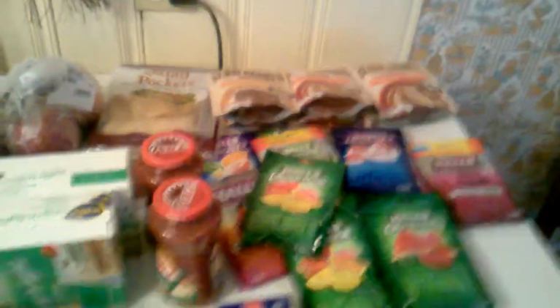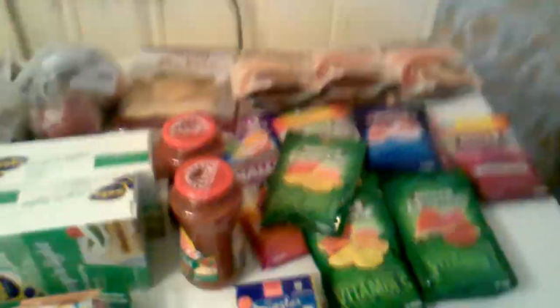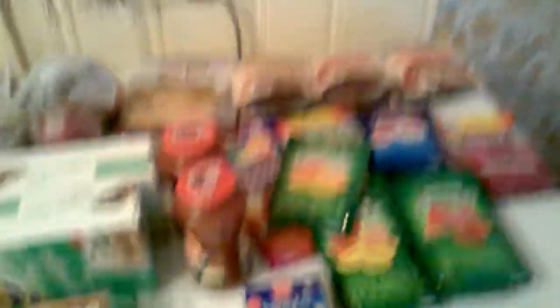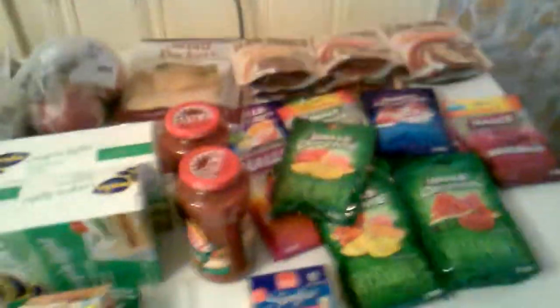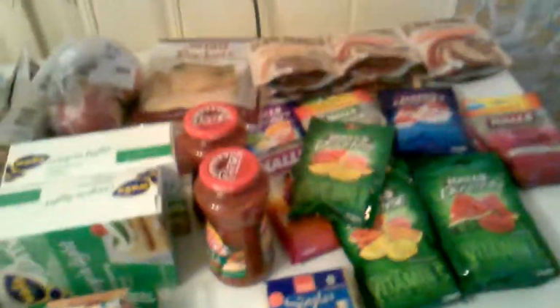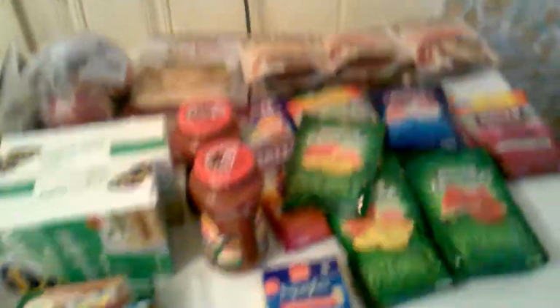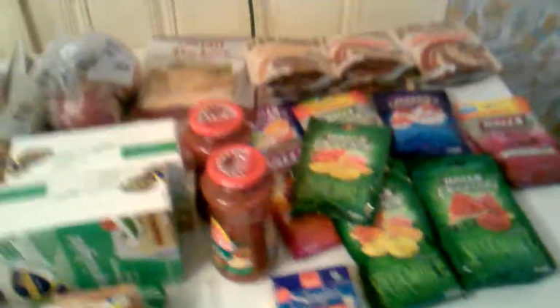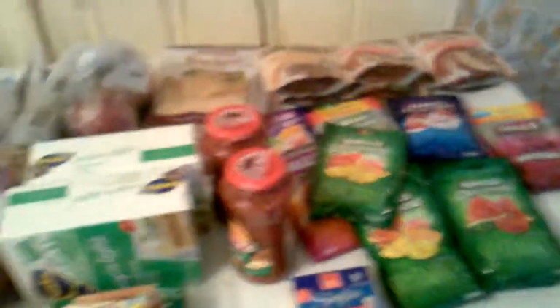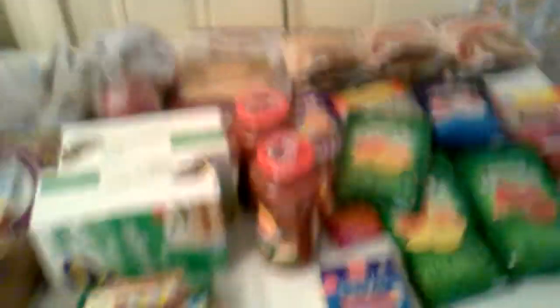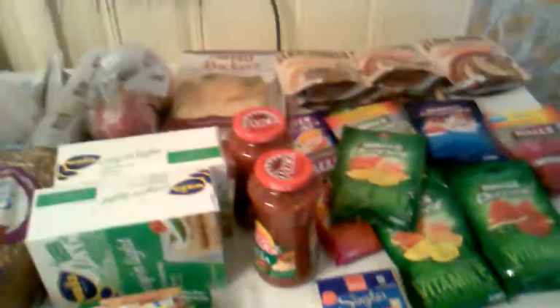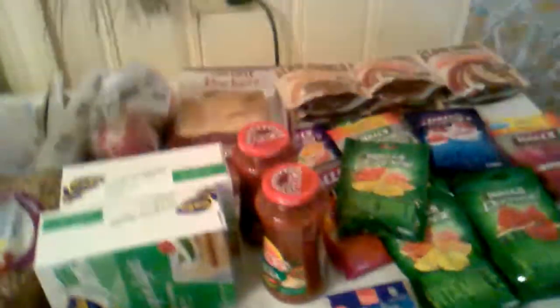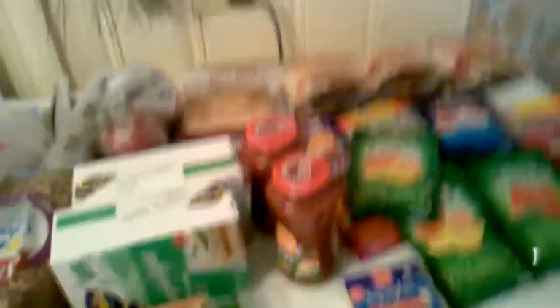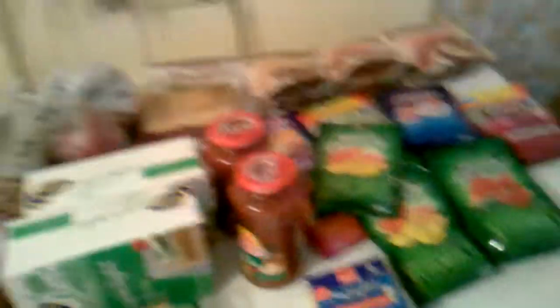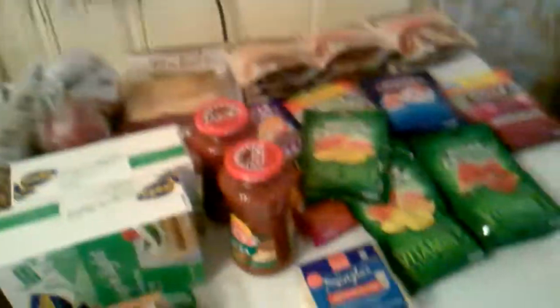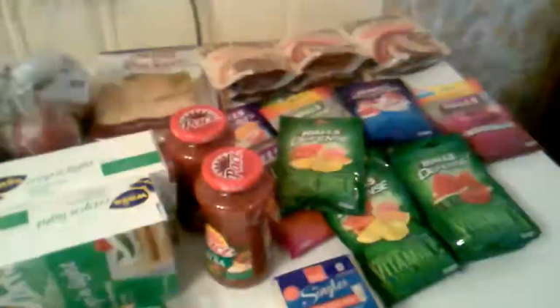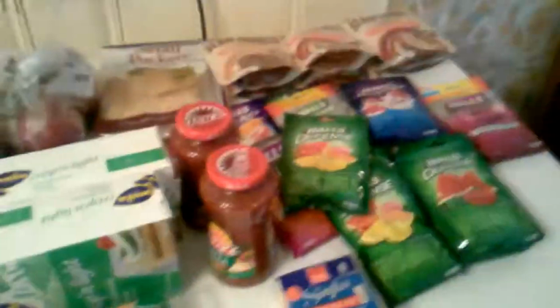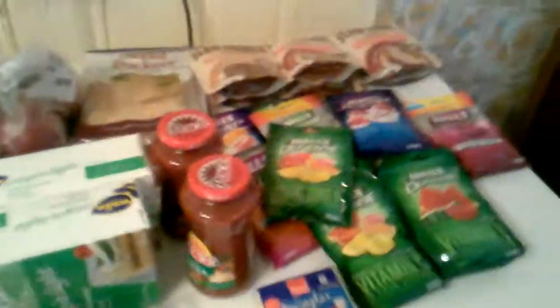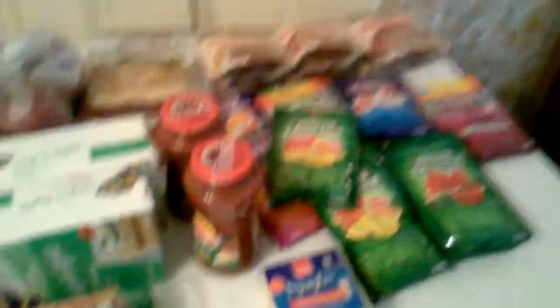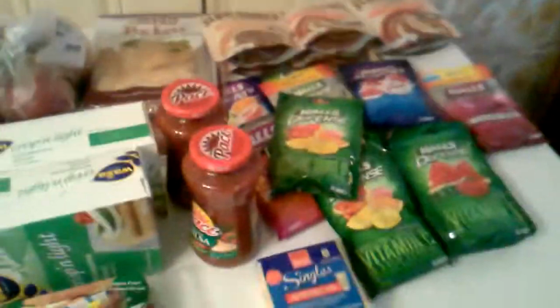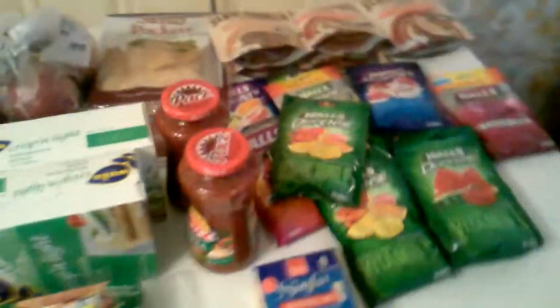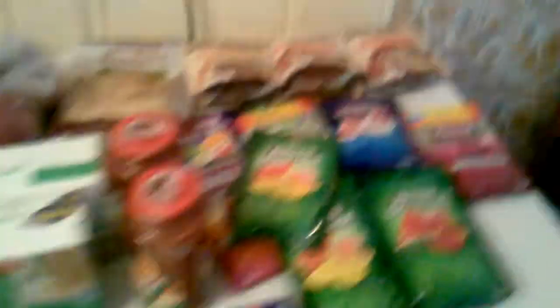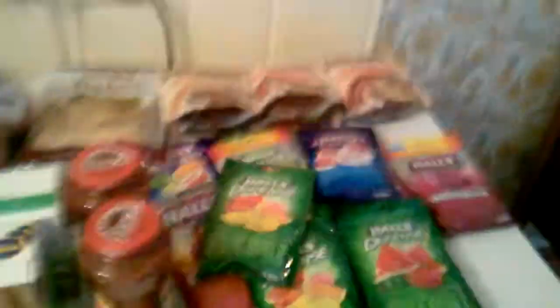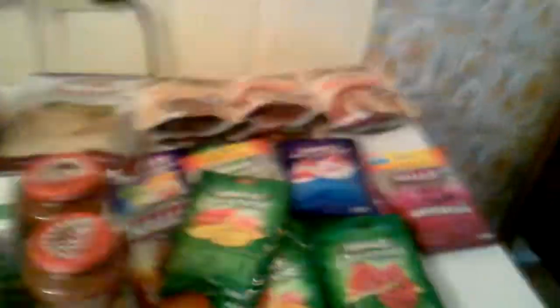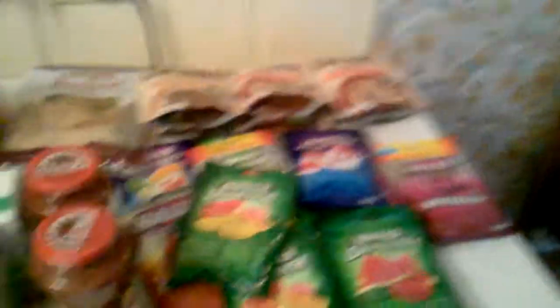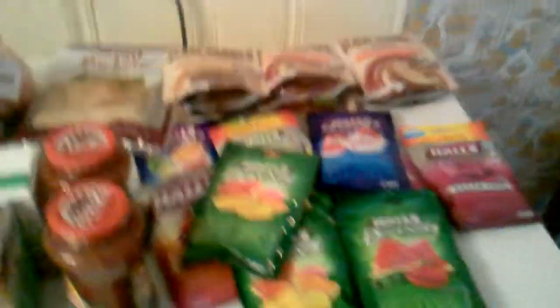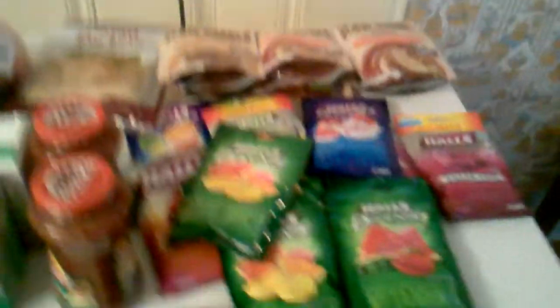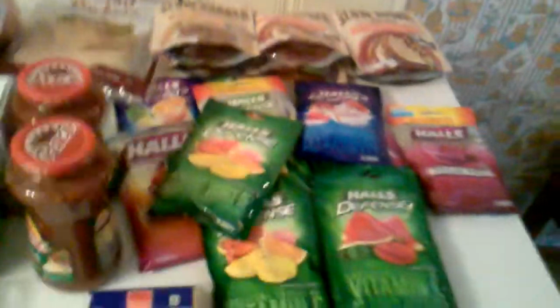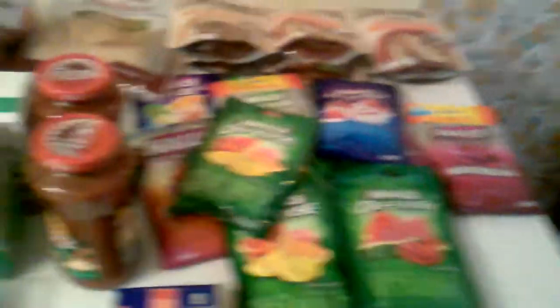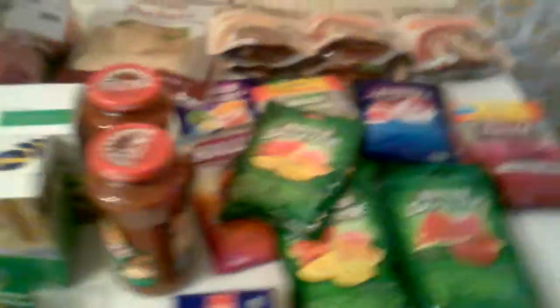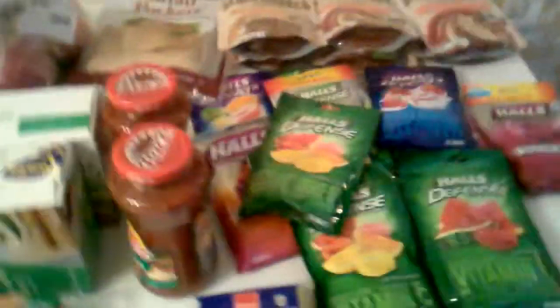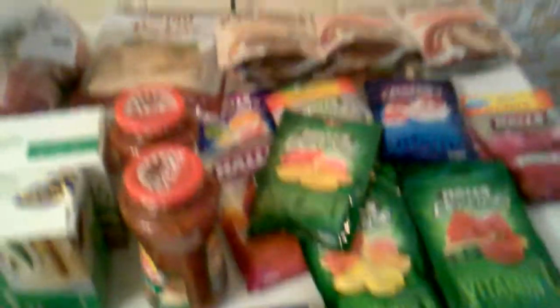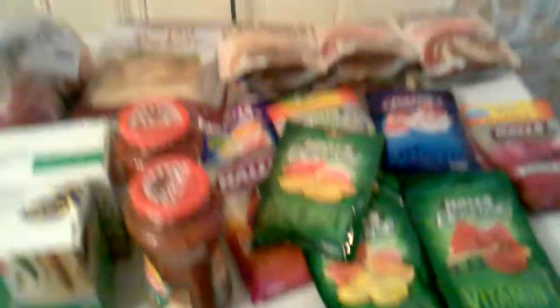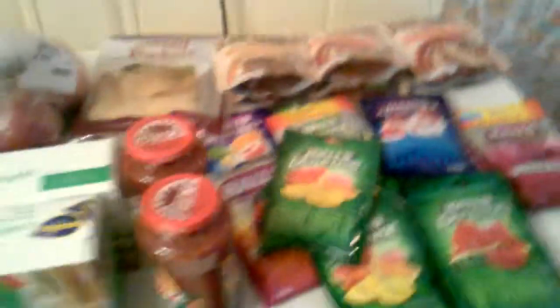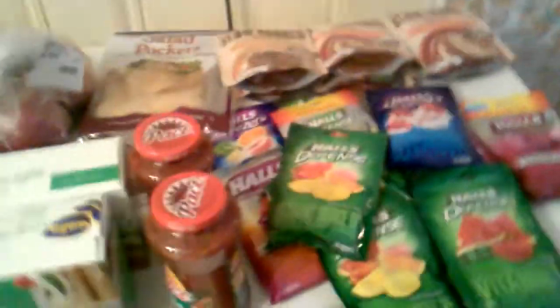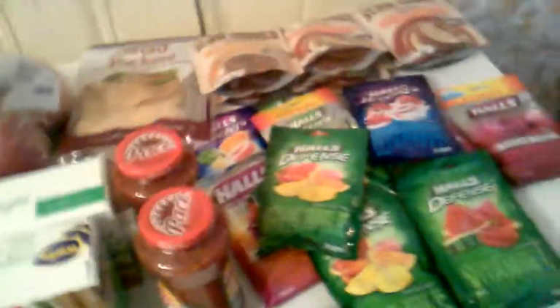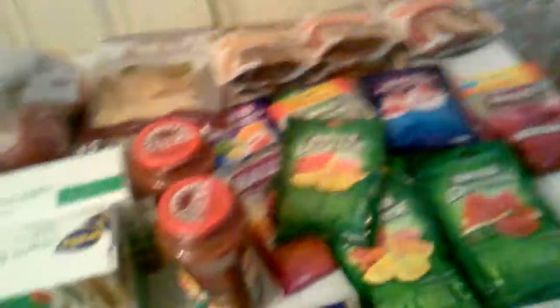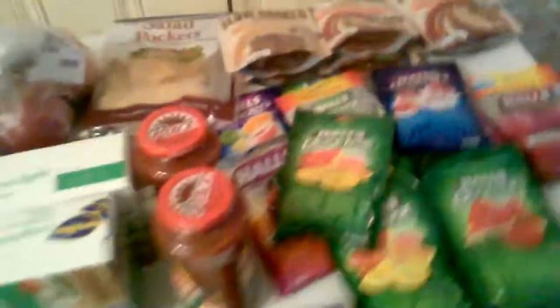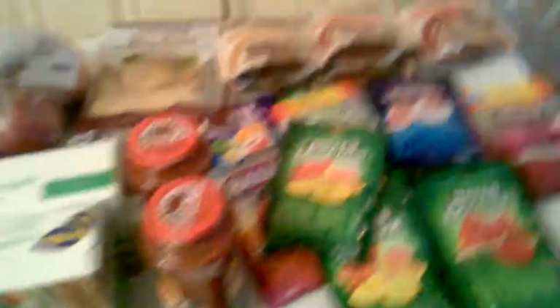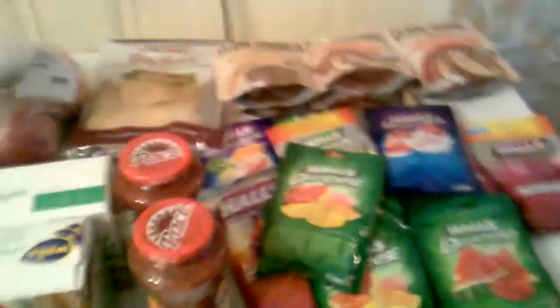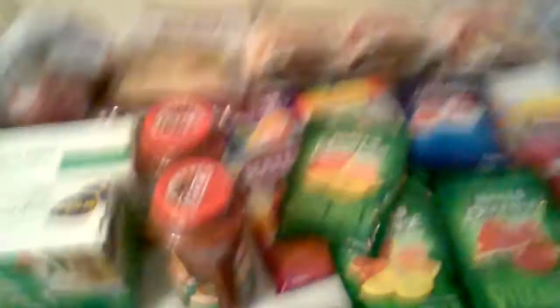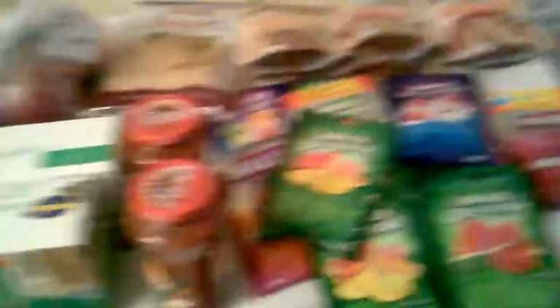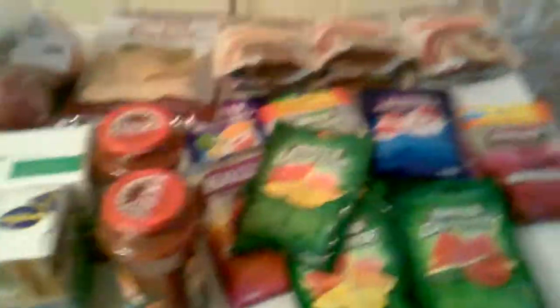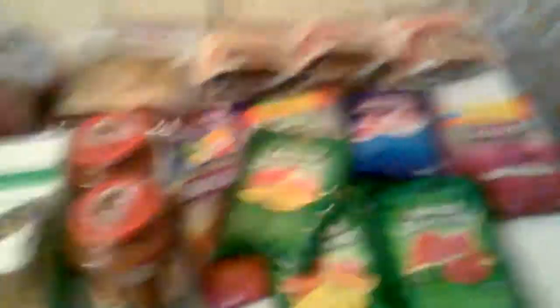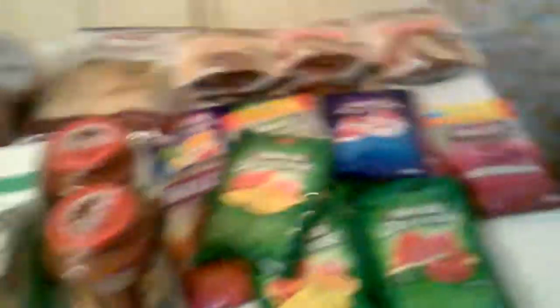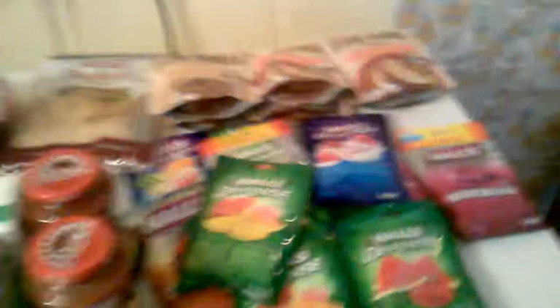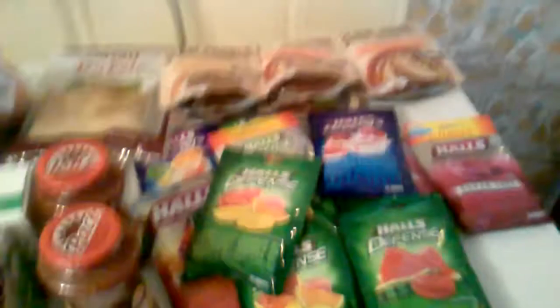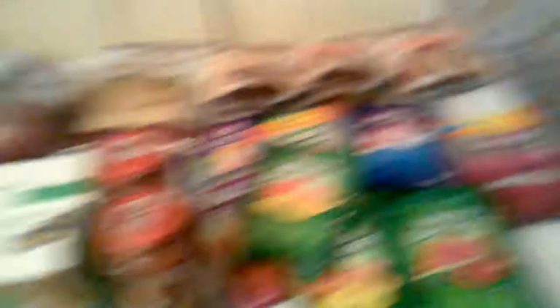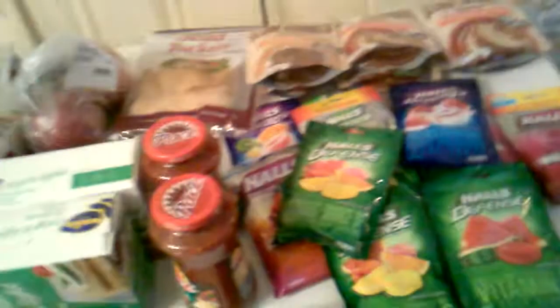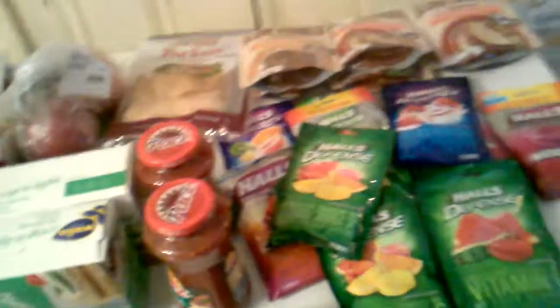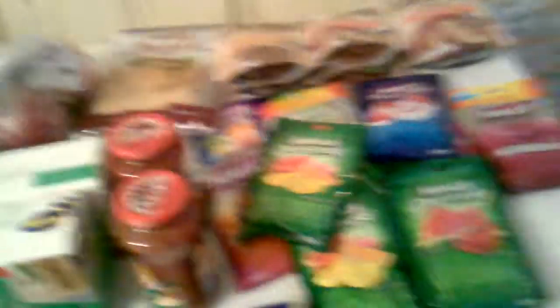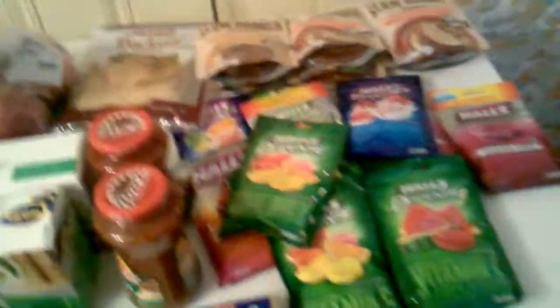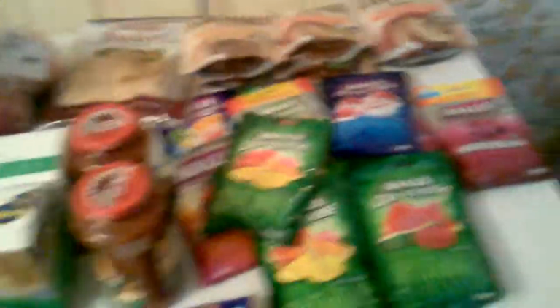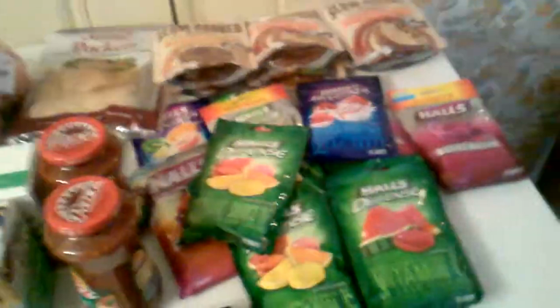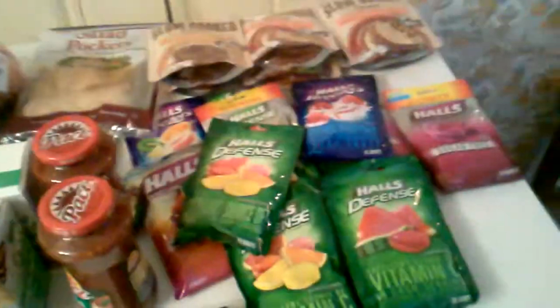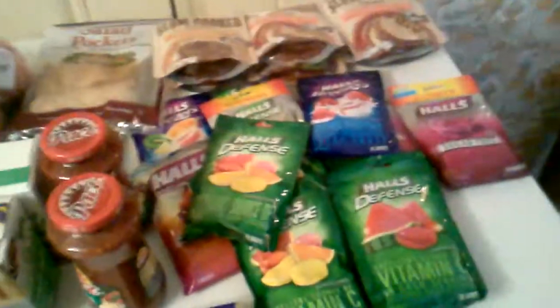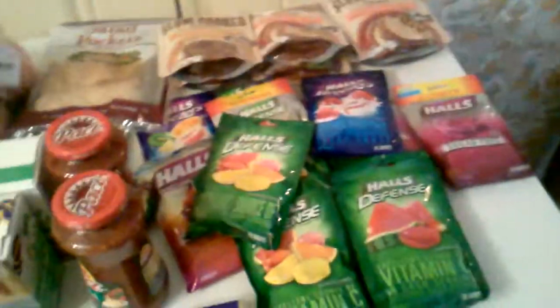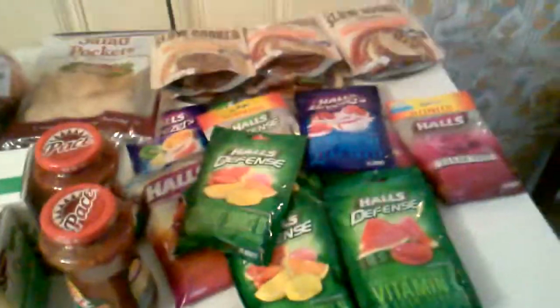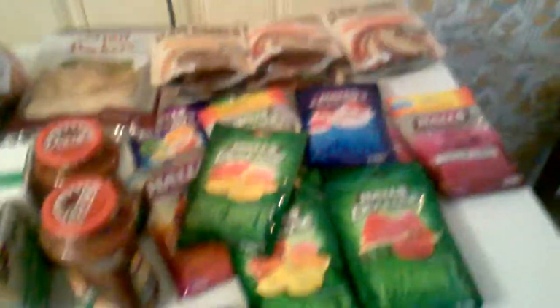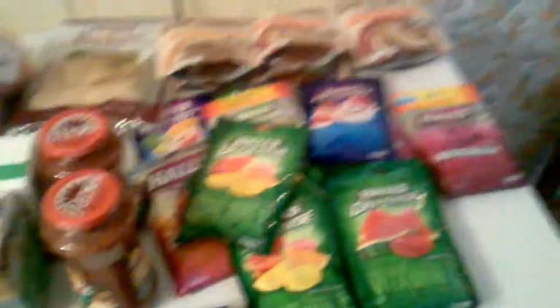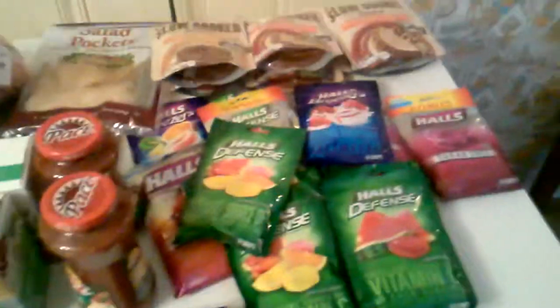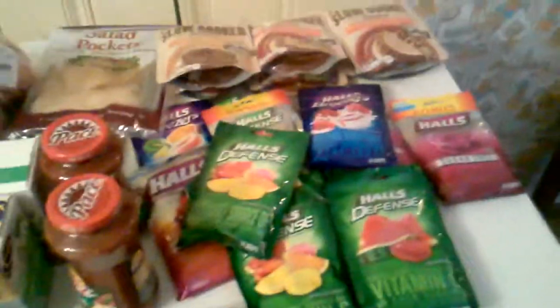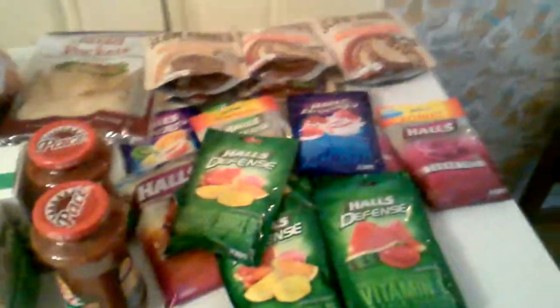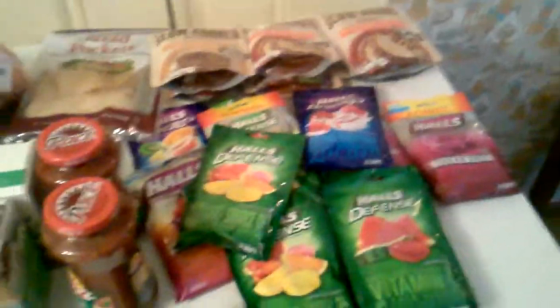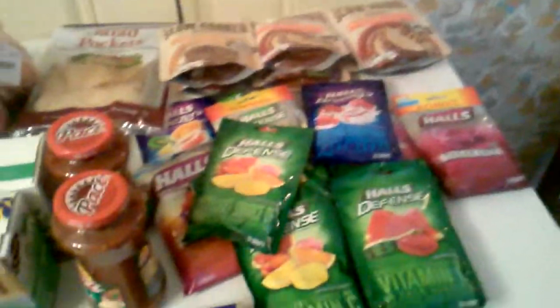Hello YouTube, coming at you. Went to Harris Teeter again and picked up a few more deals.